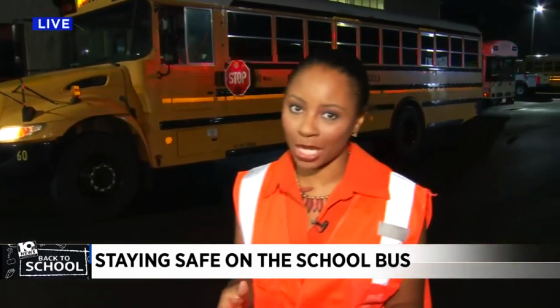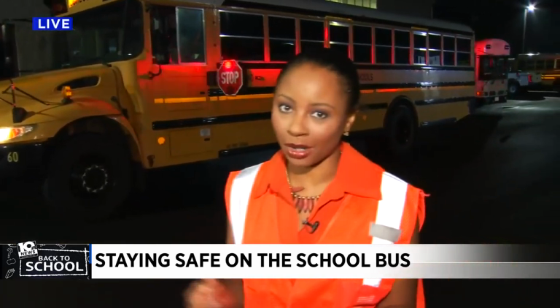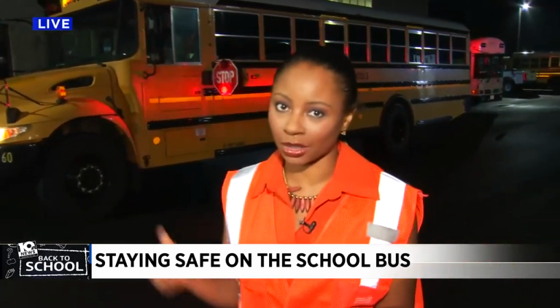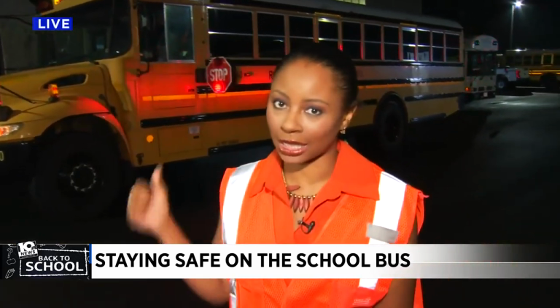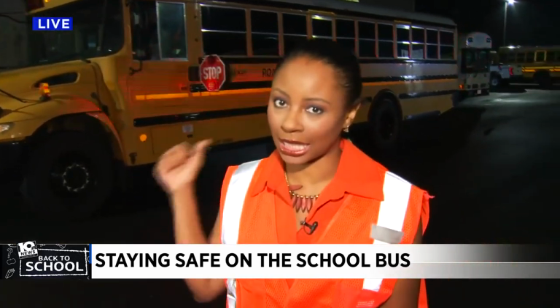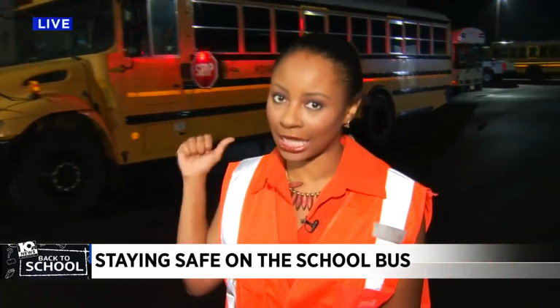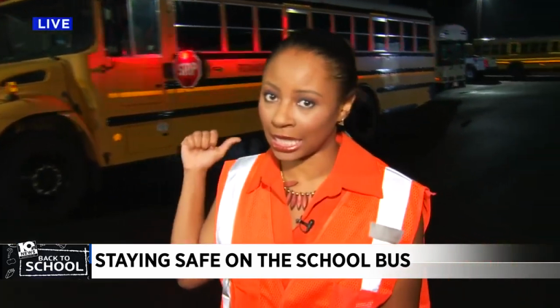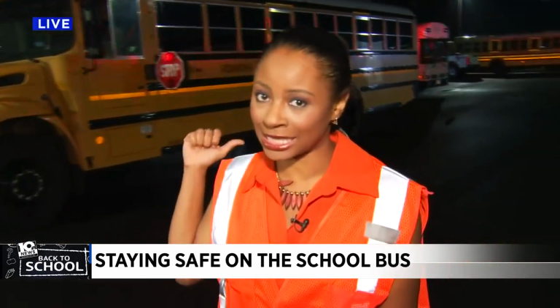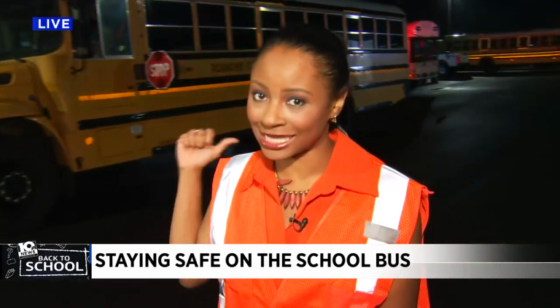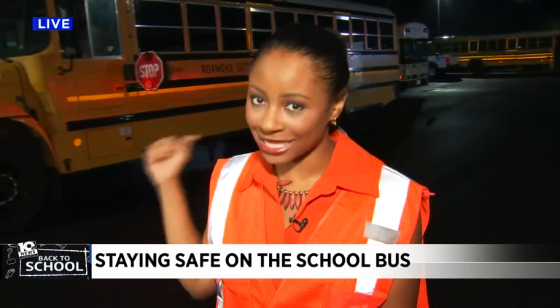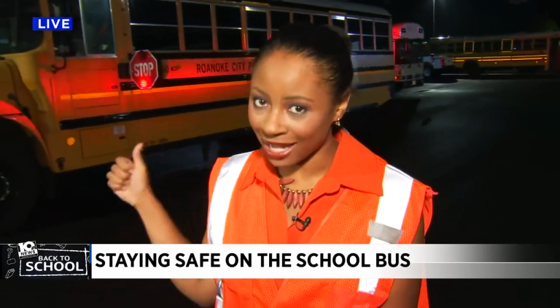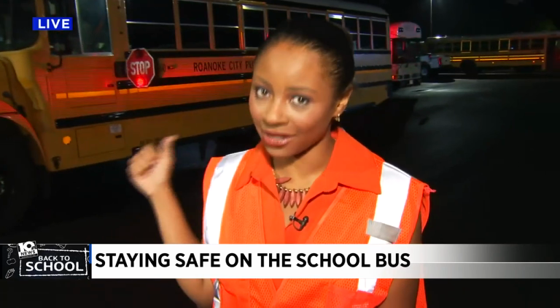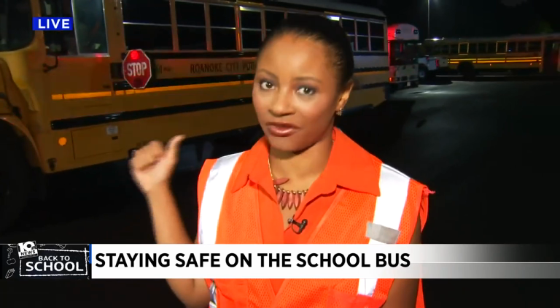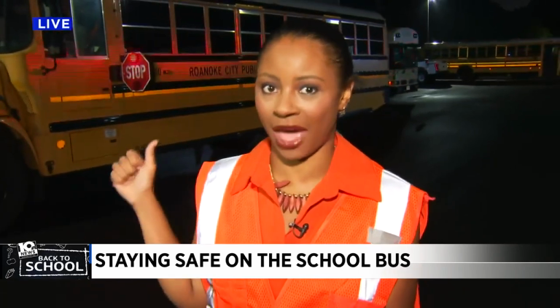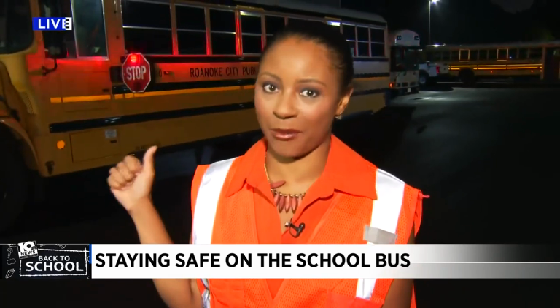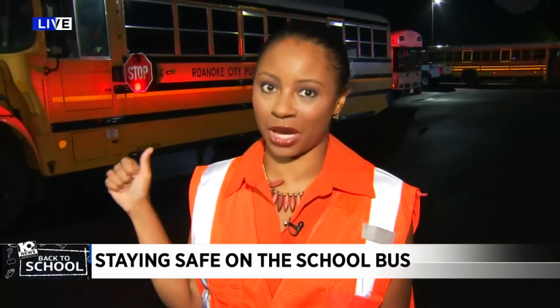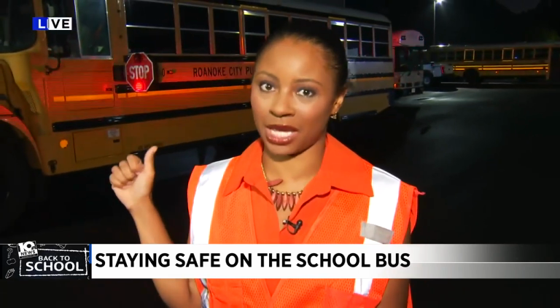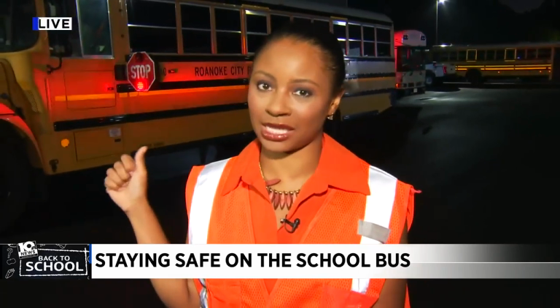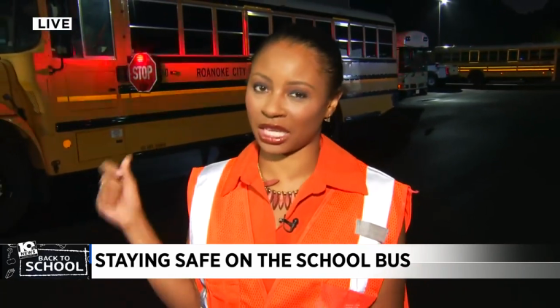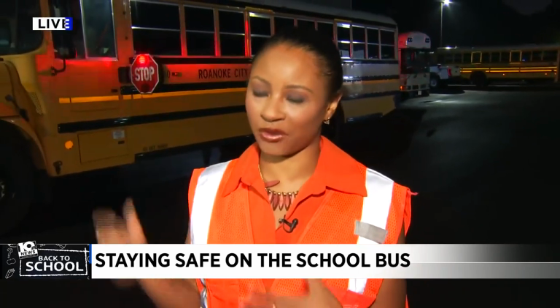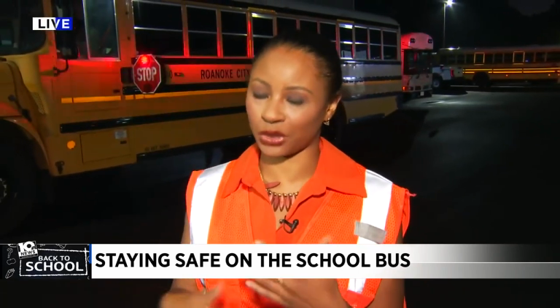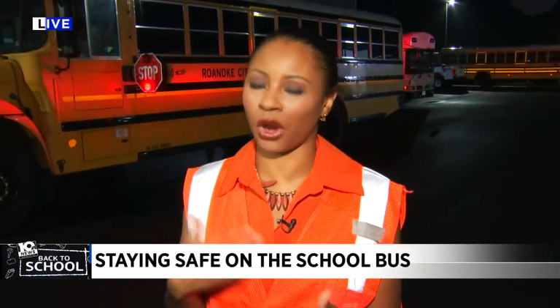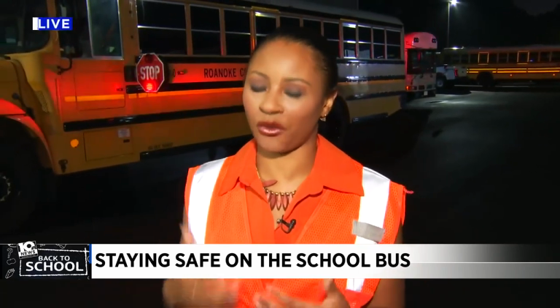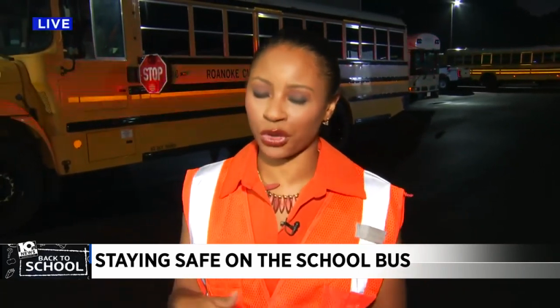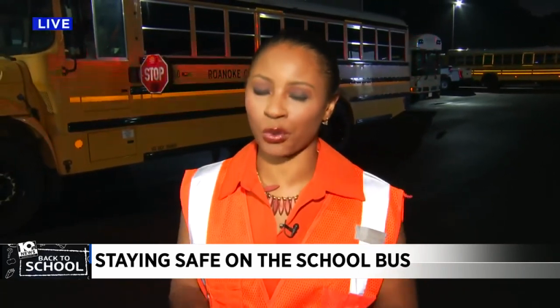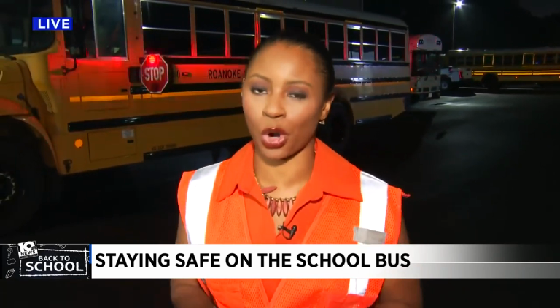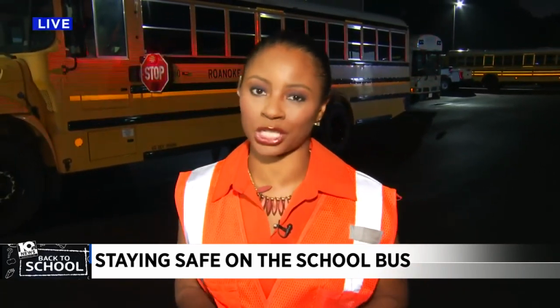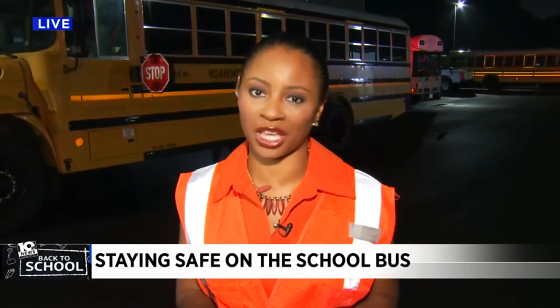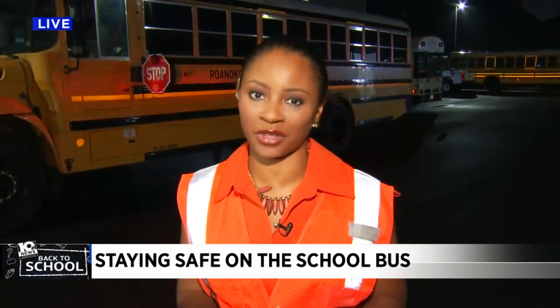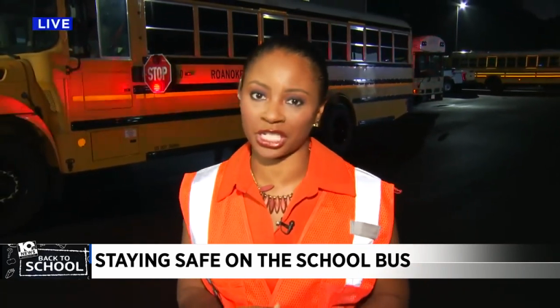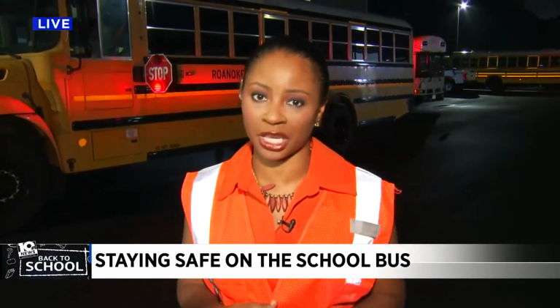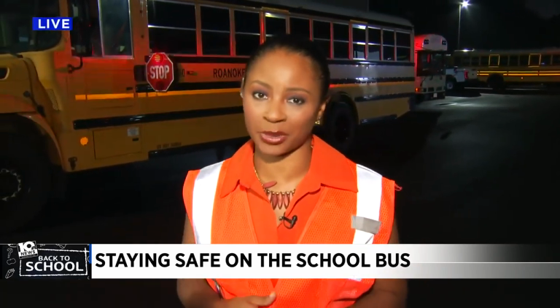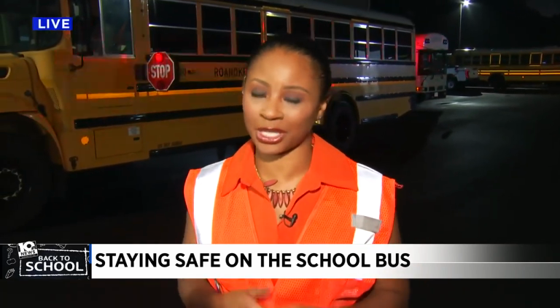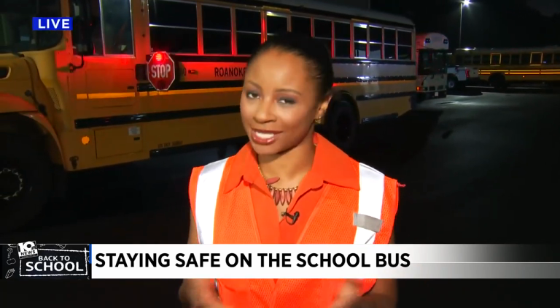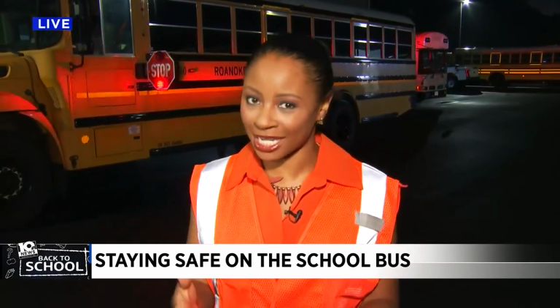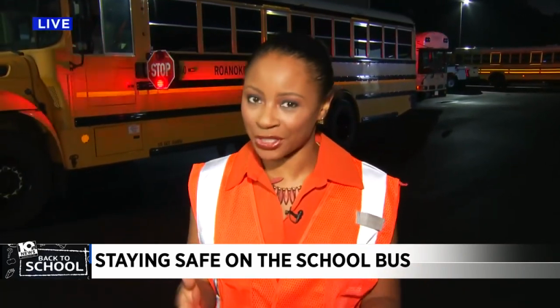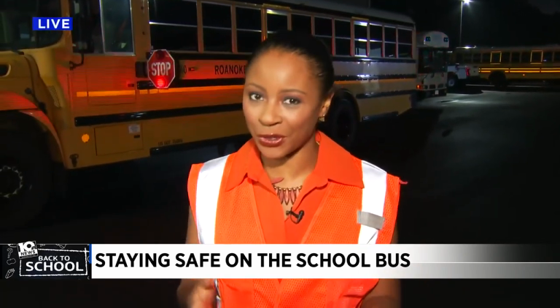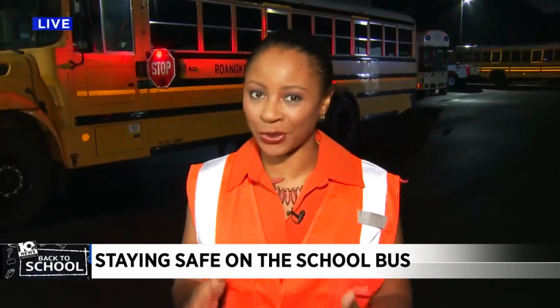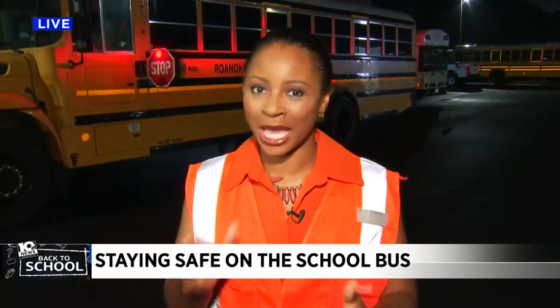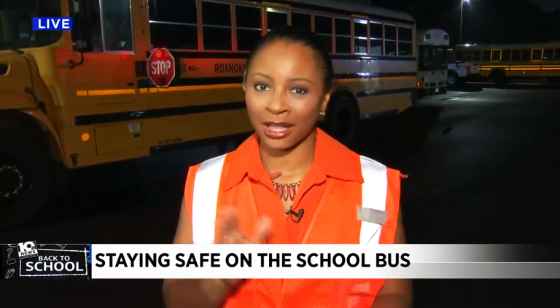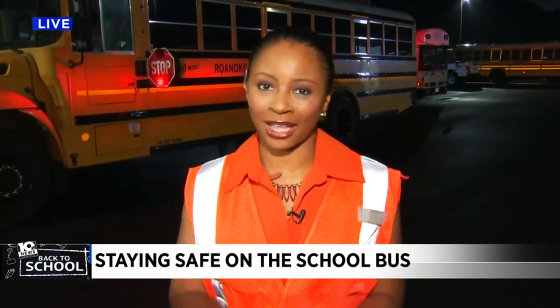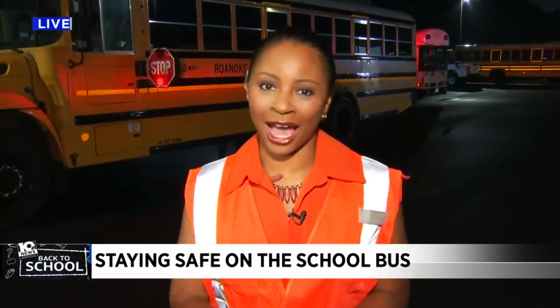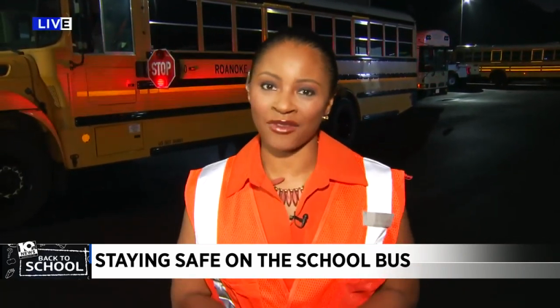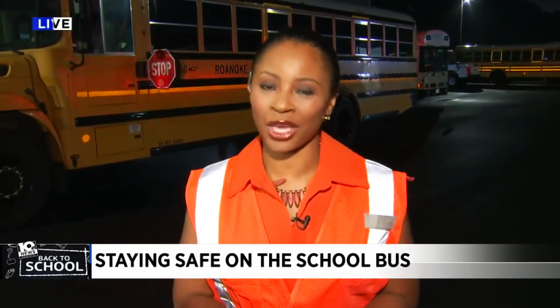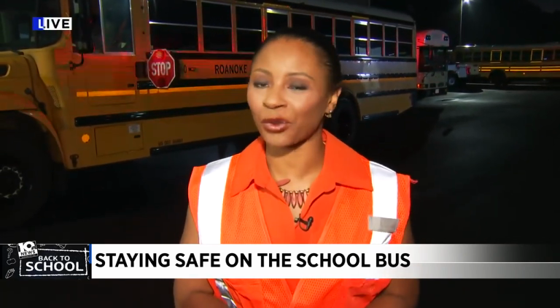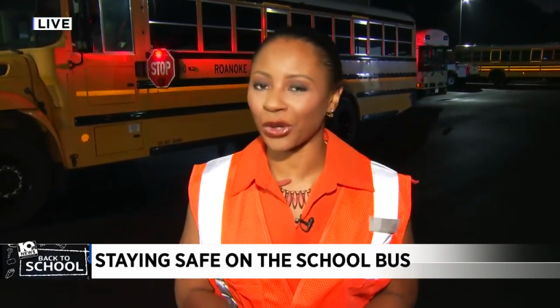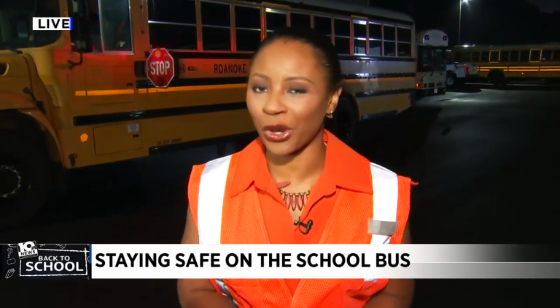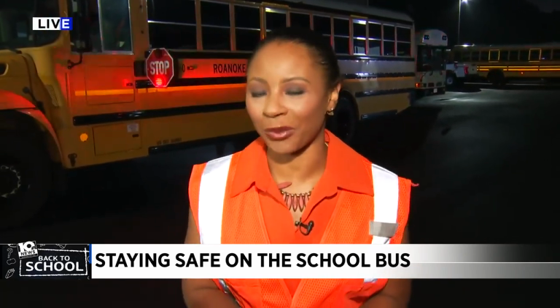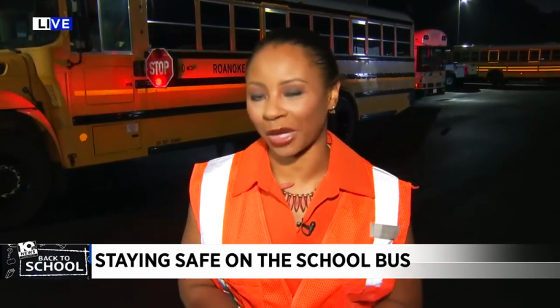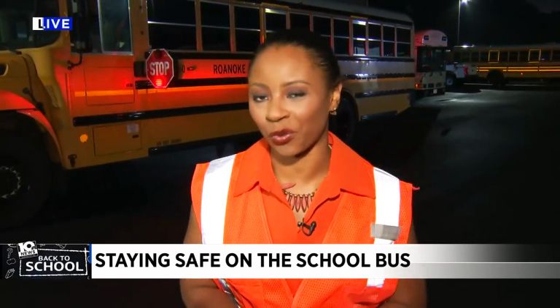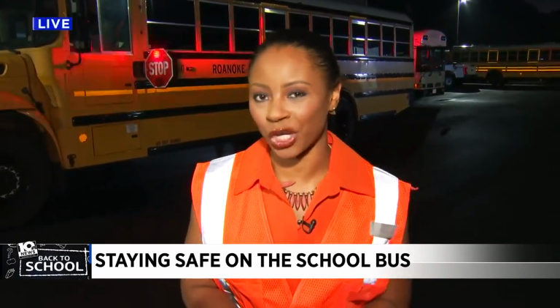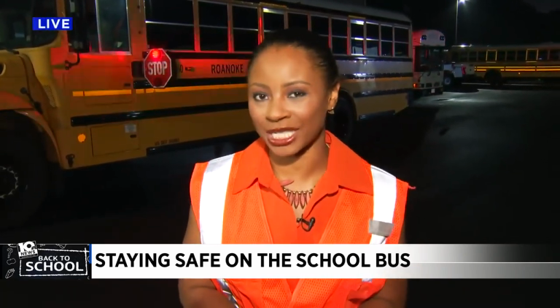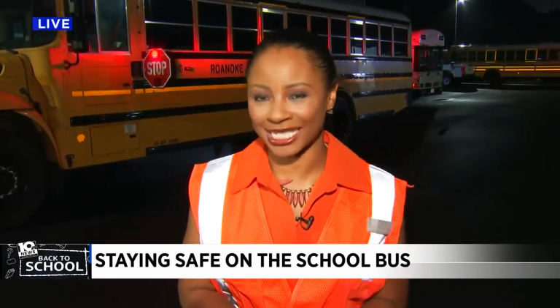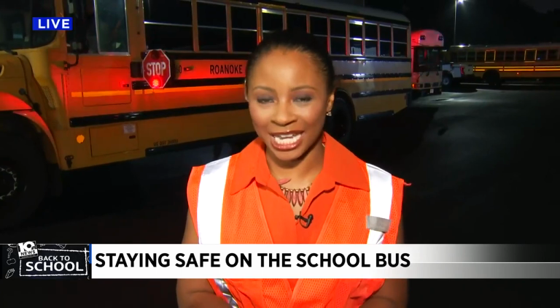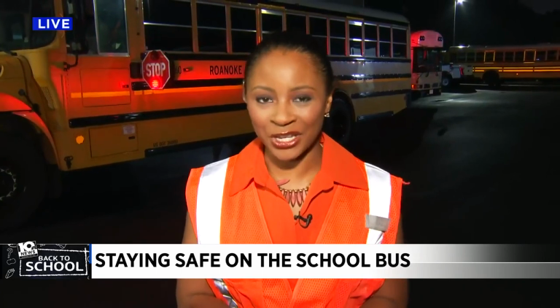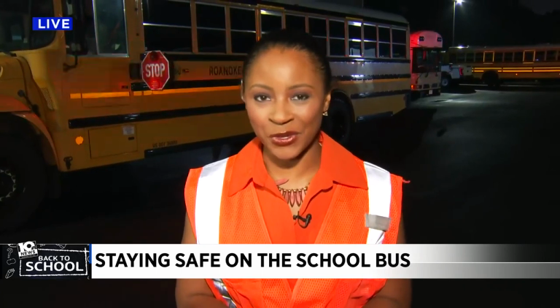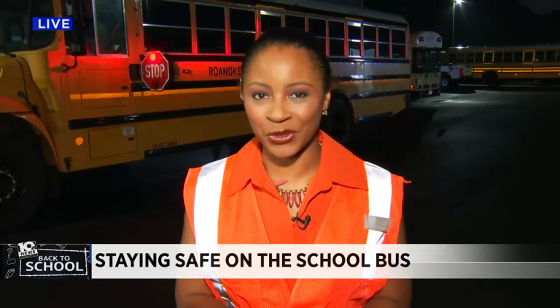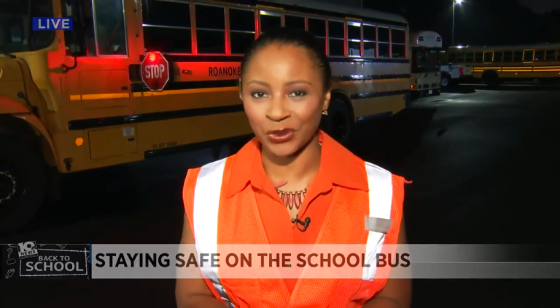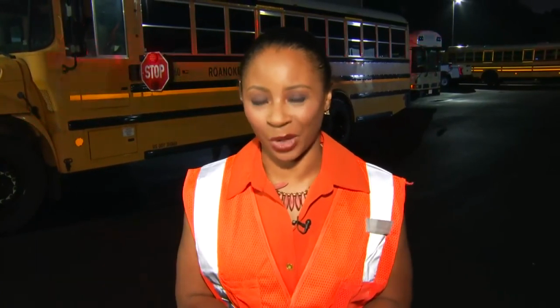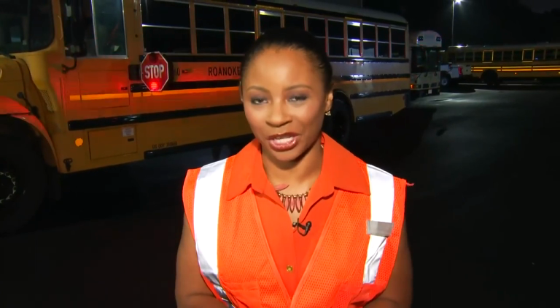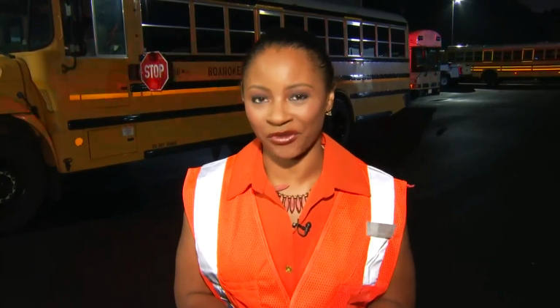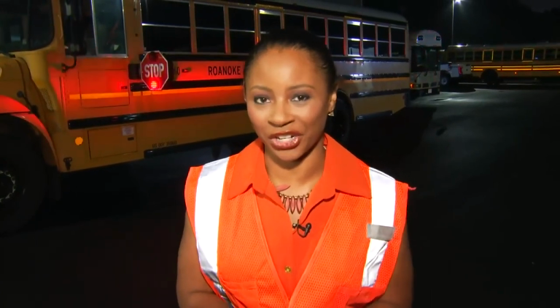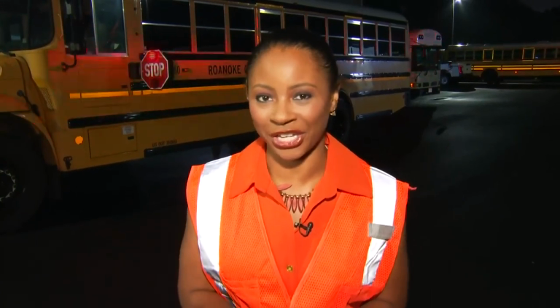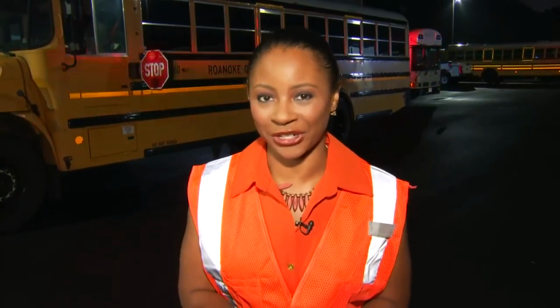Coming up, we are going to get inside of that bus and give you a few more safety tips. Stay tuned. Live in Roanoke, Megan Woods, 10 News, working for you.